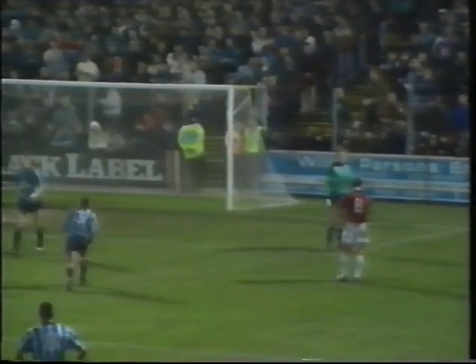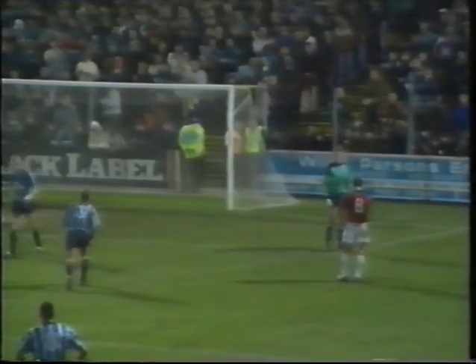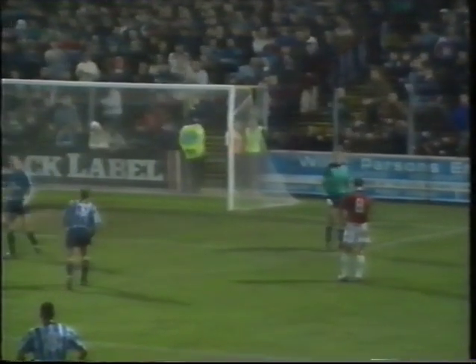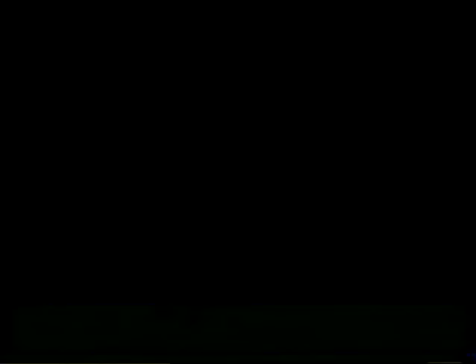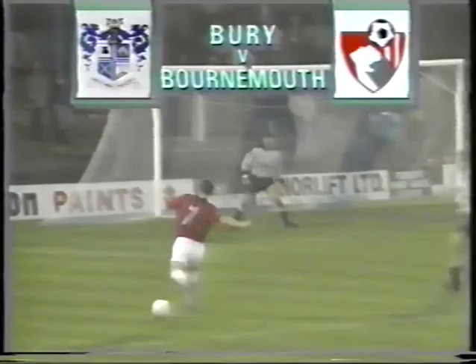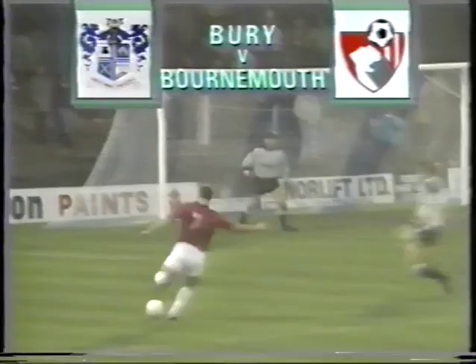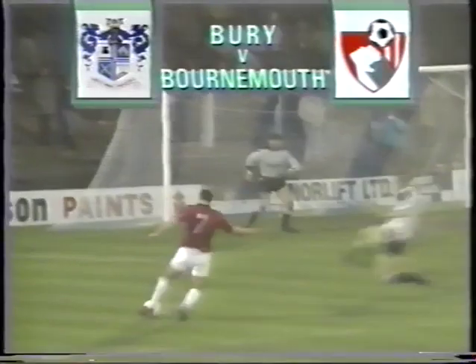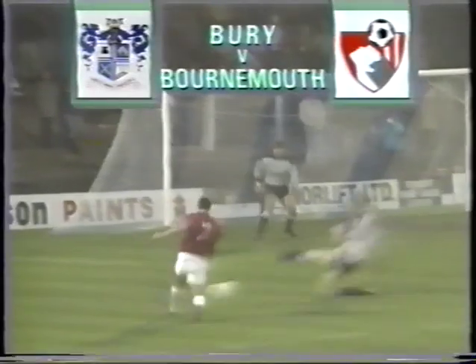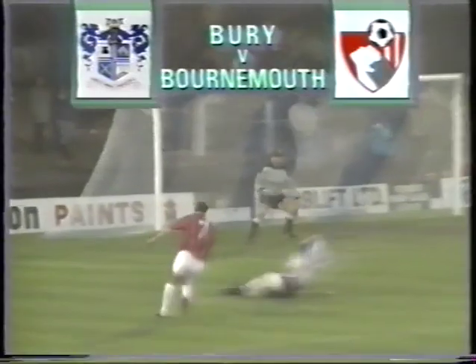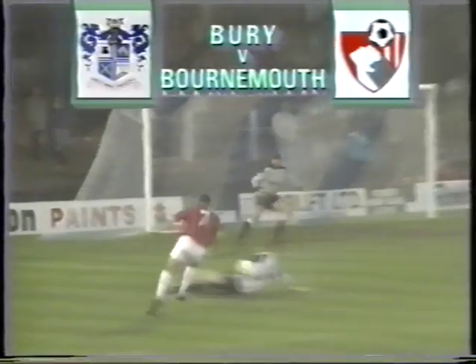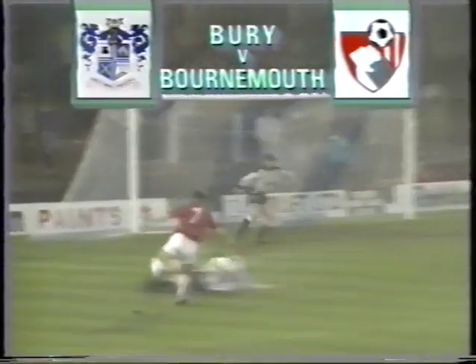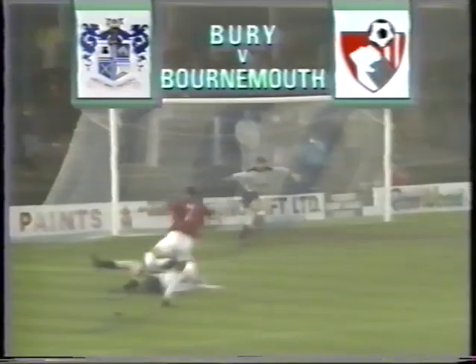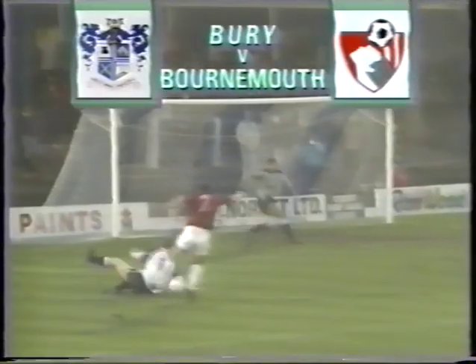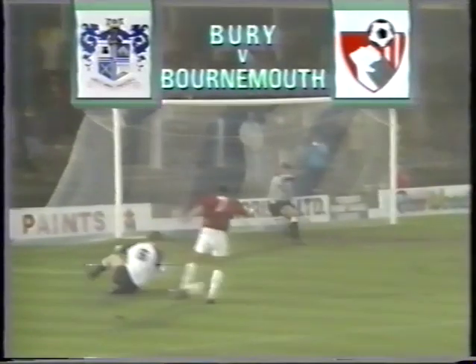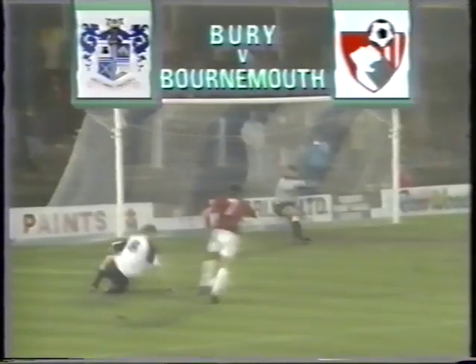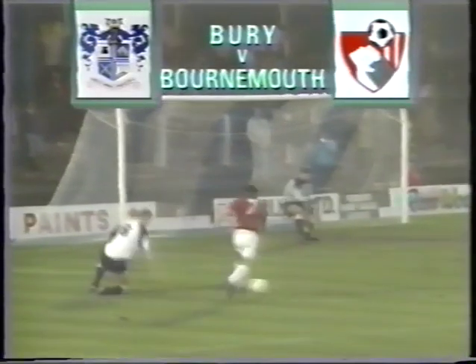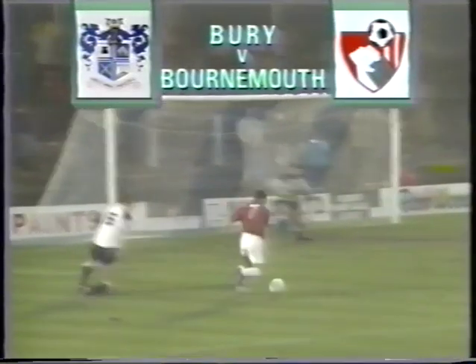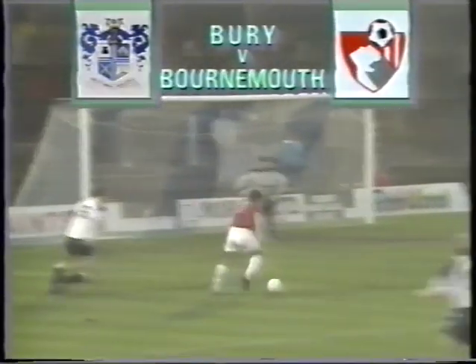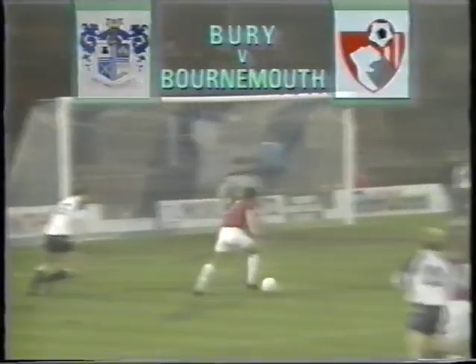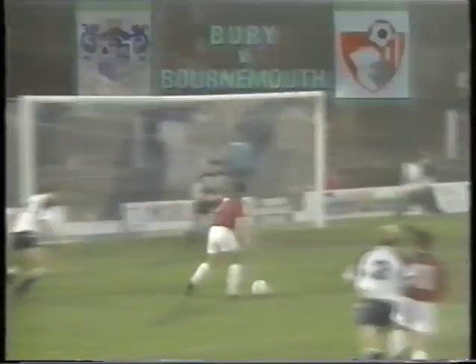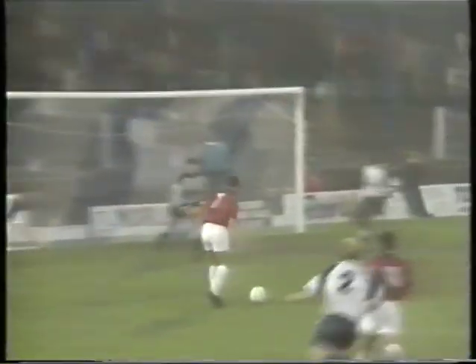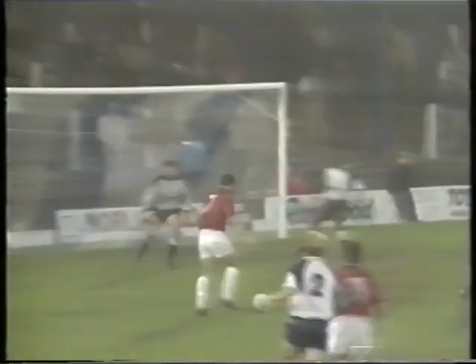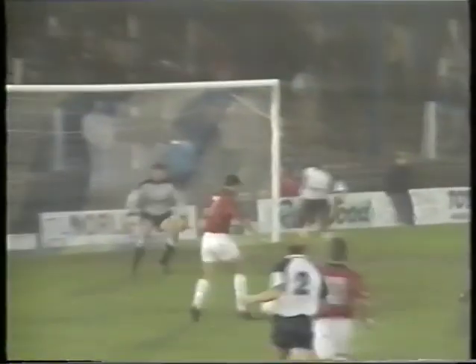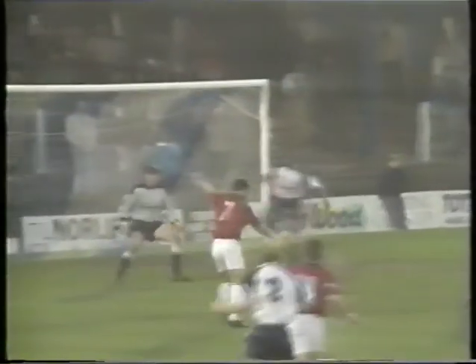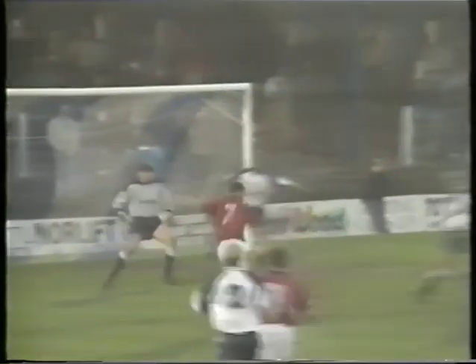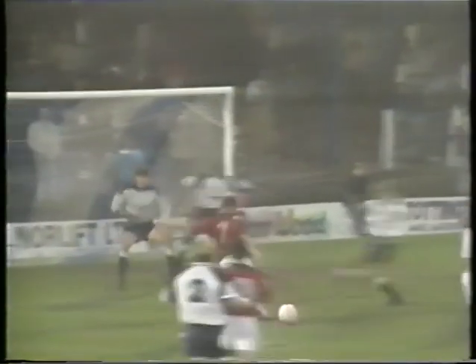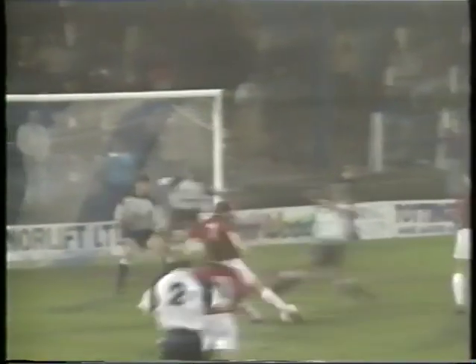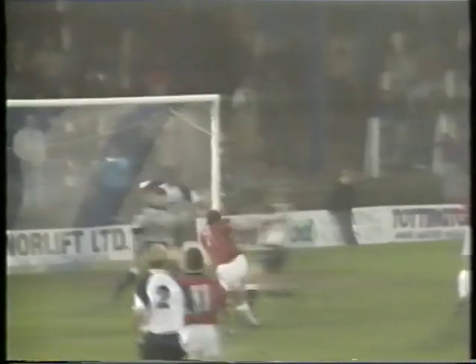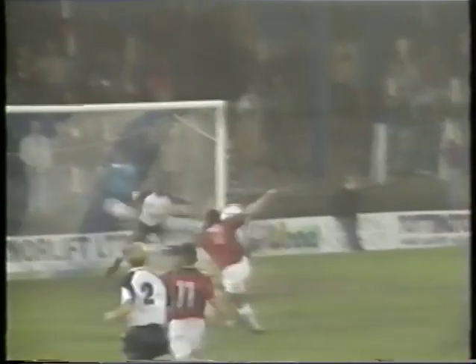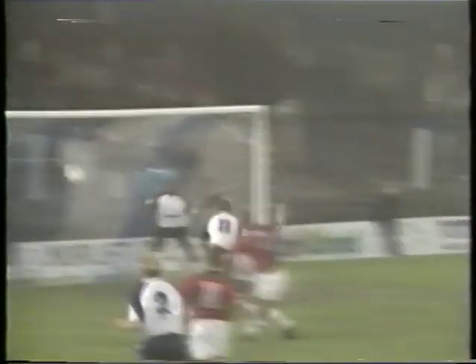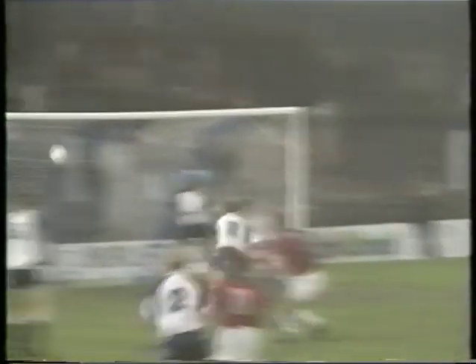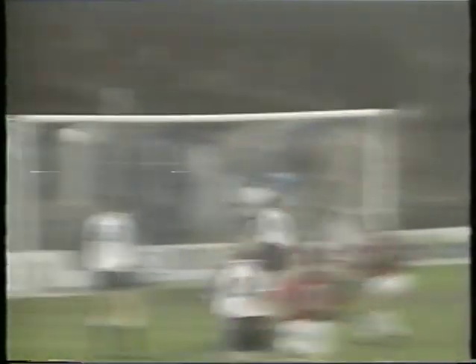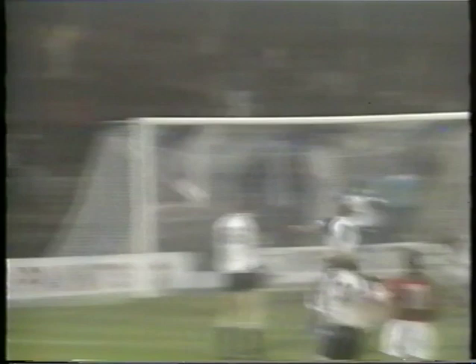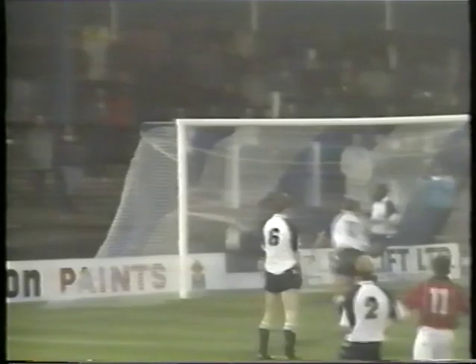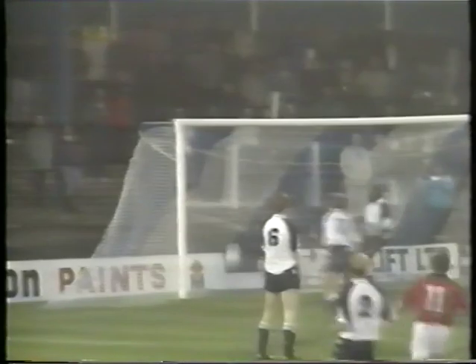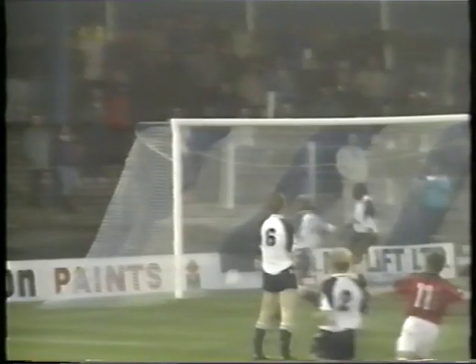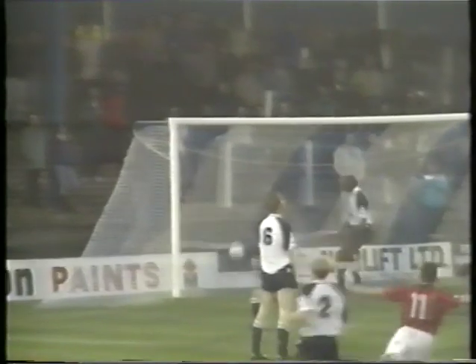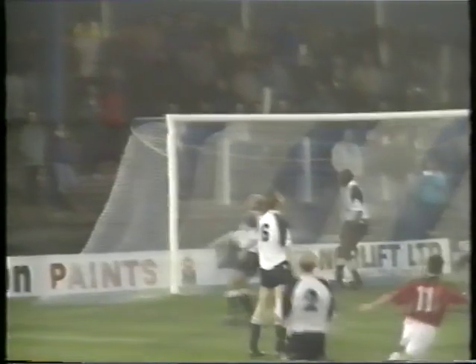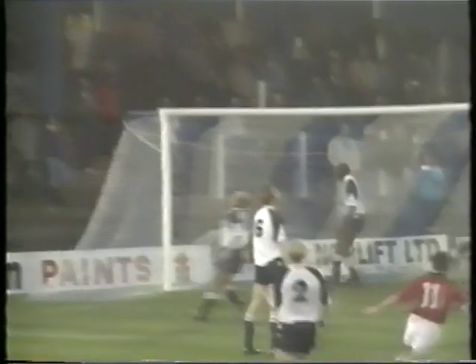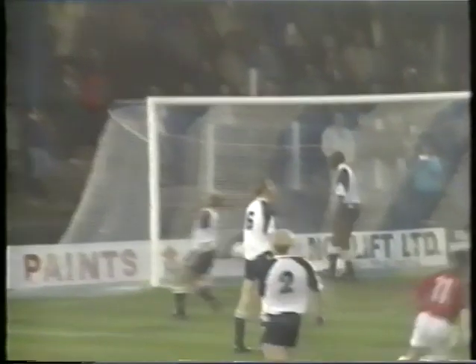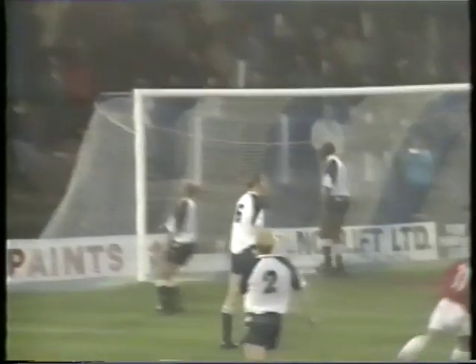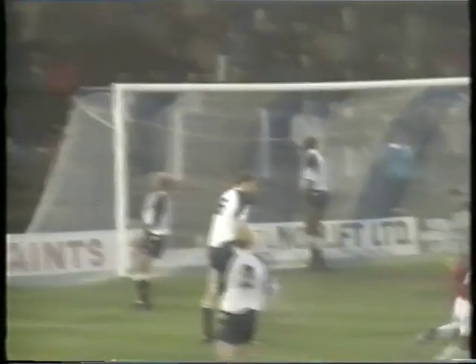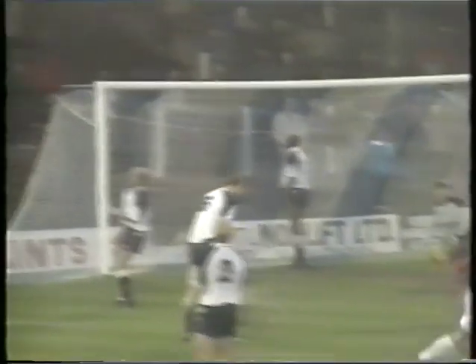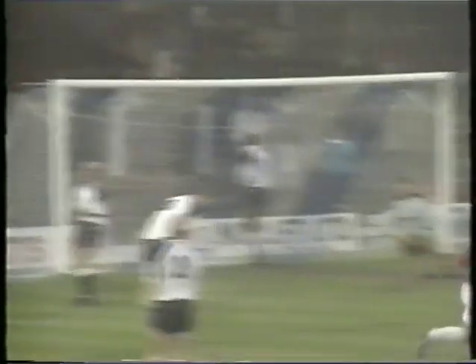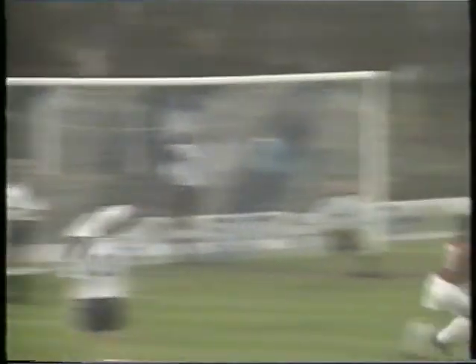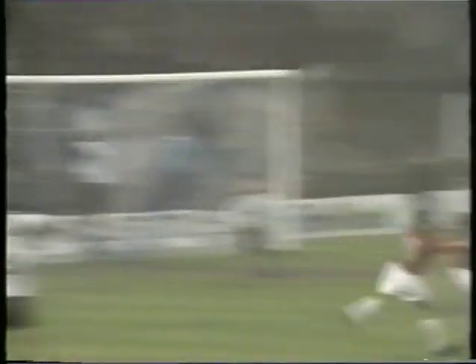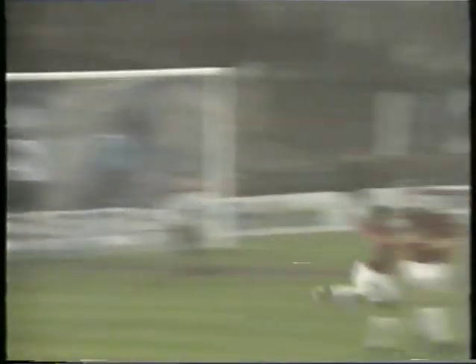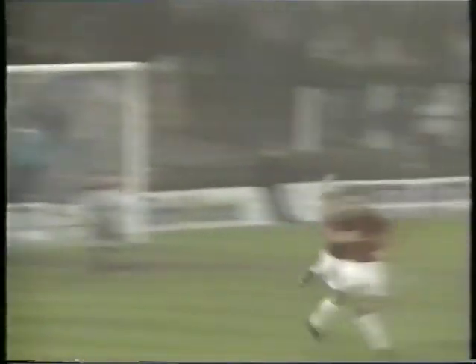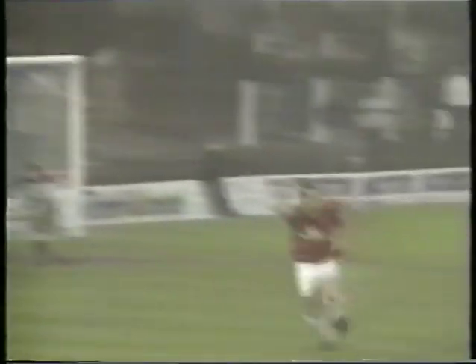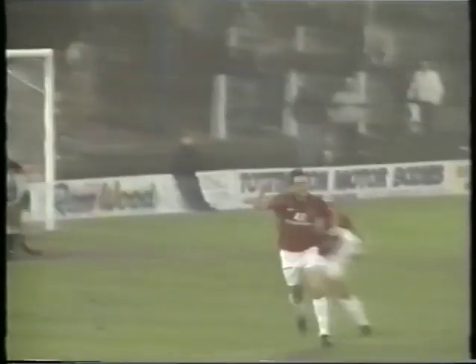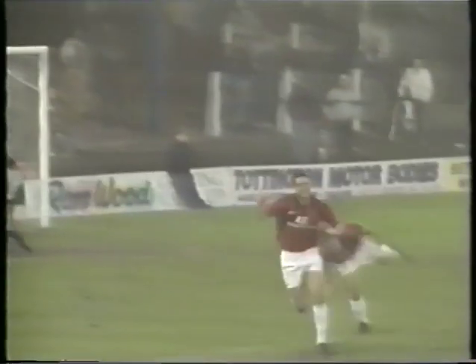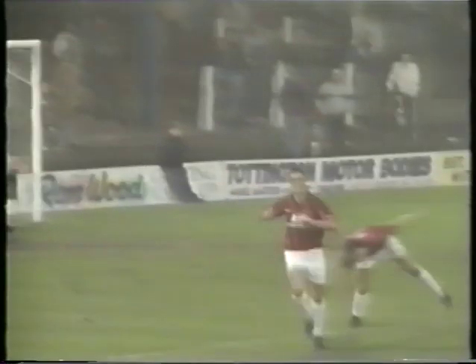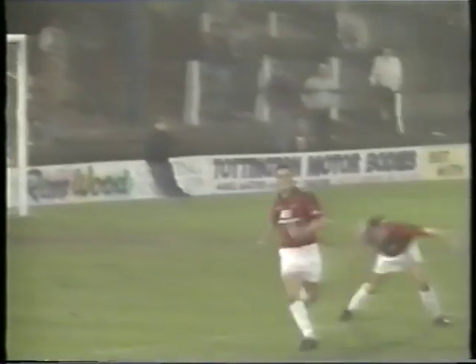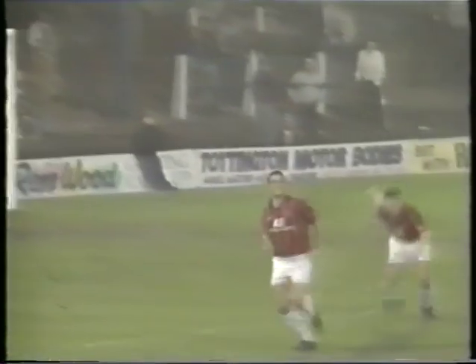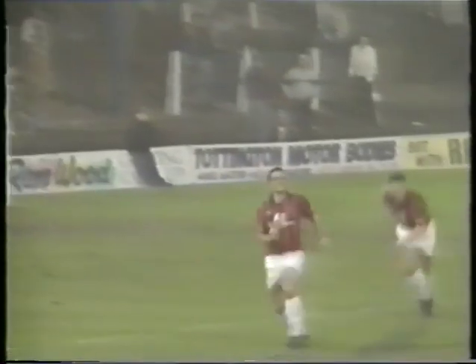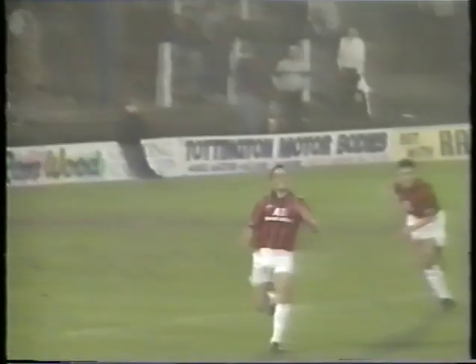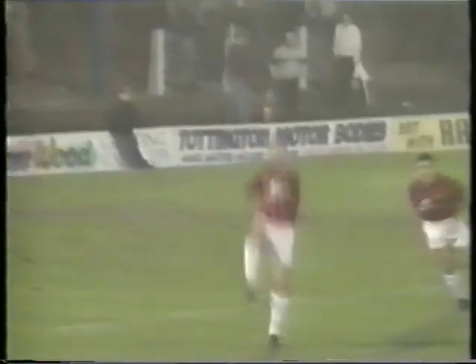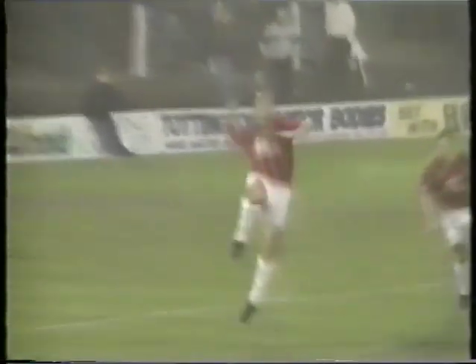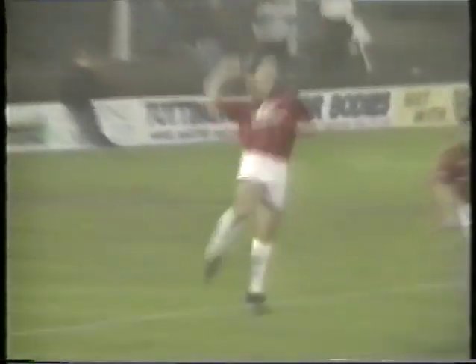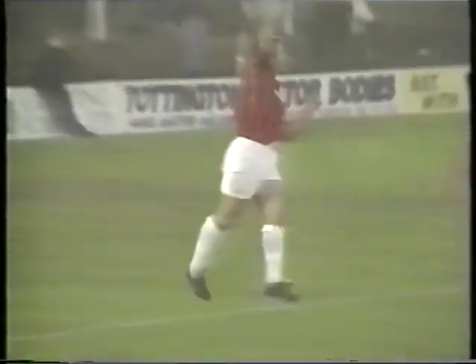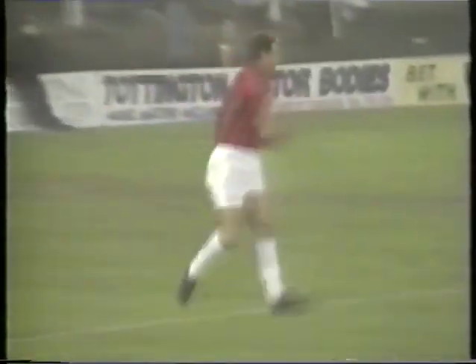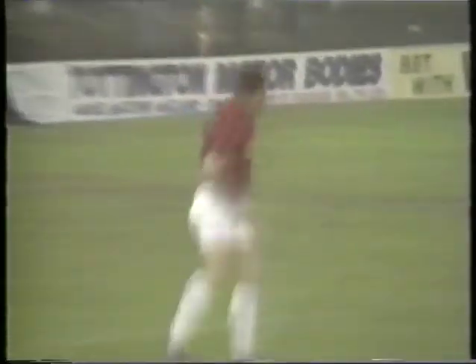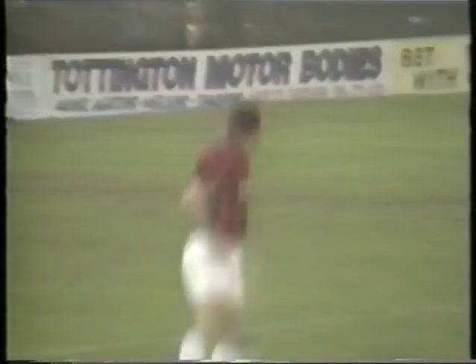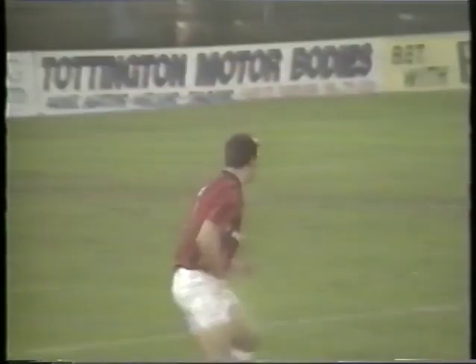In the third division, a much-needed victory for Bournemouth — Denny Mundy with their winner at Gigg Lane. Bury 0, Bournemouth 1.